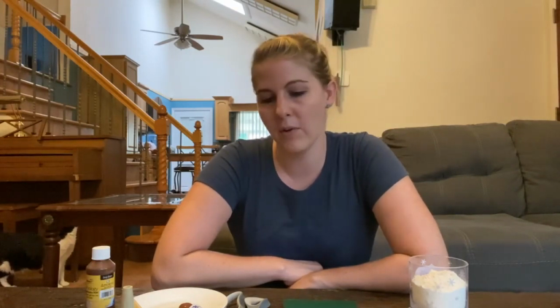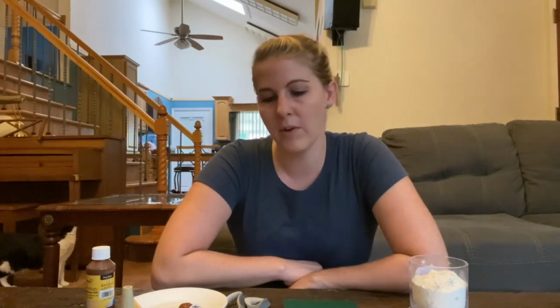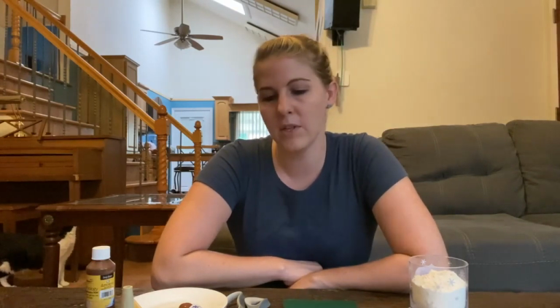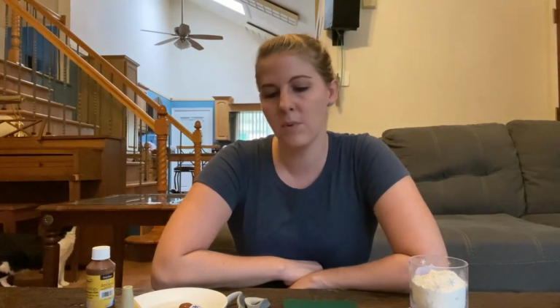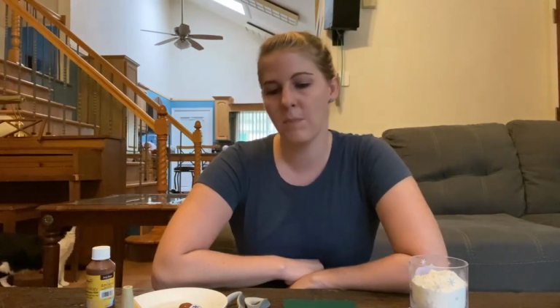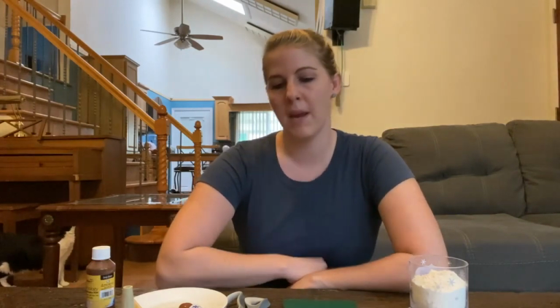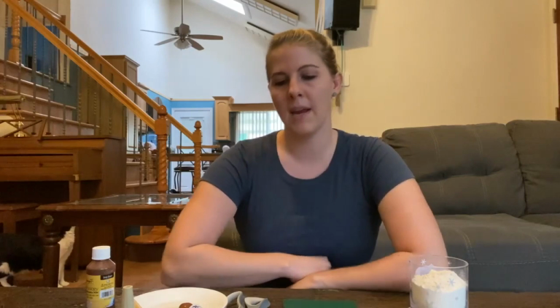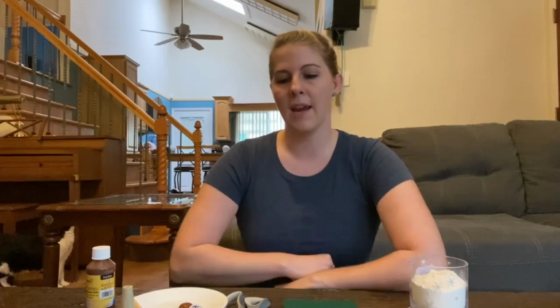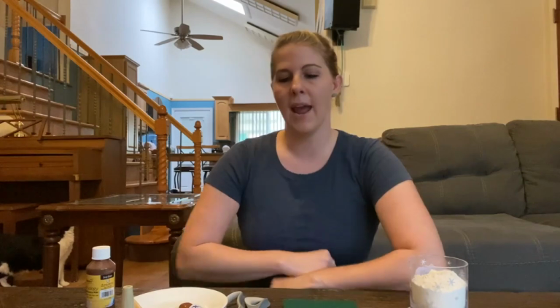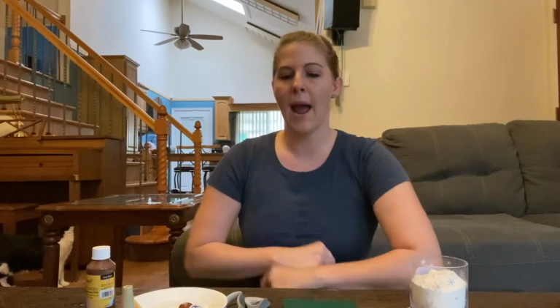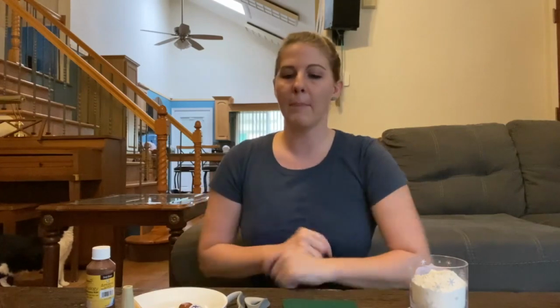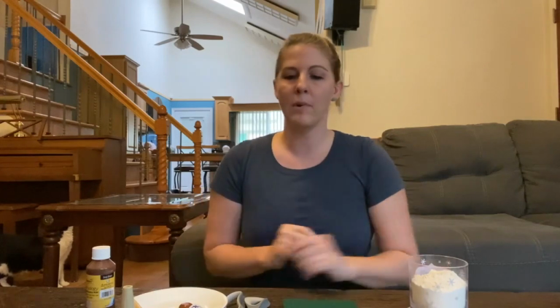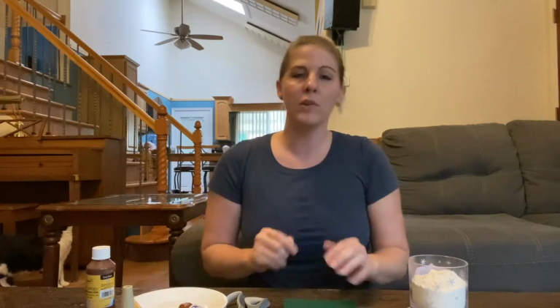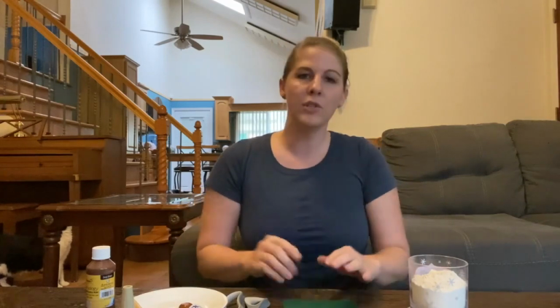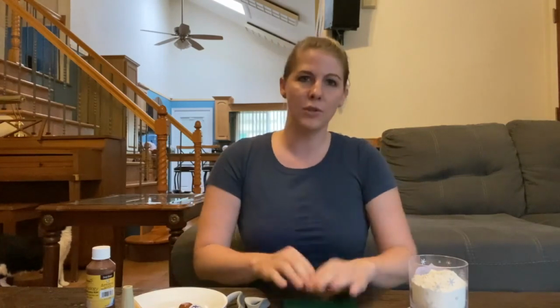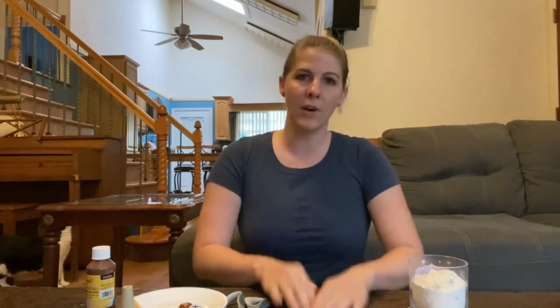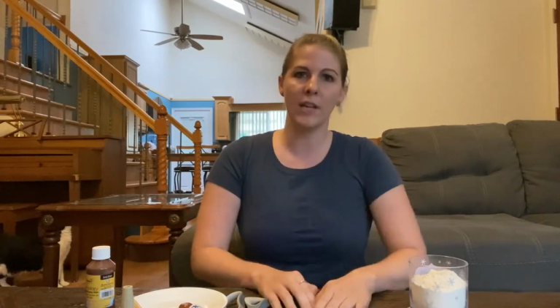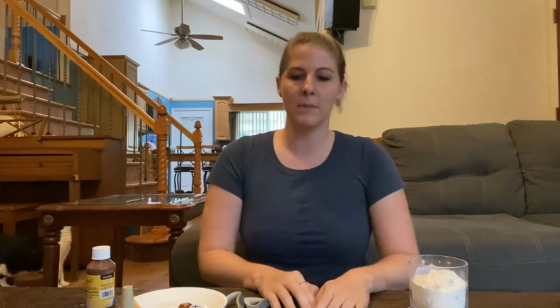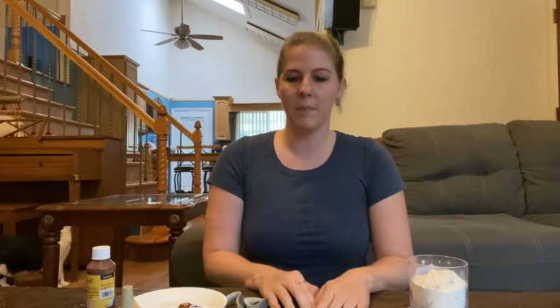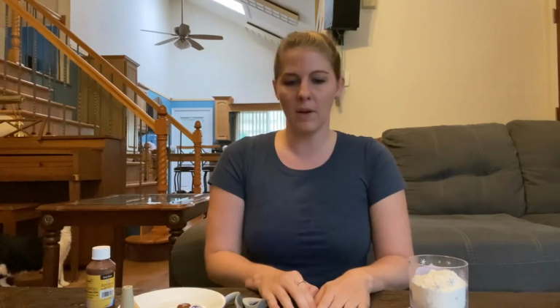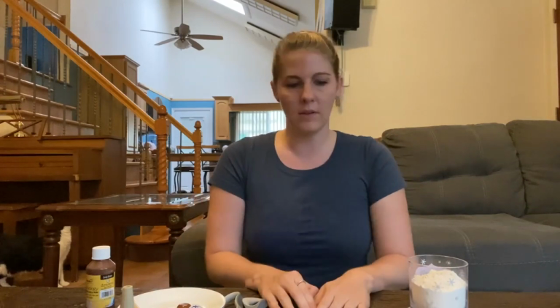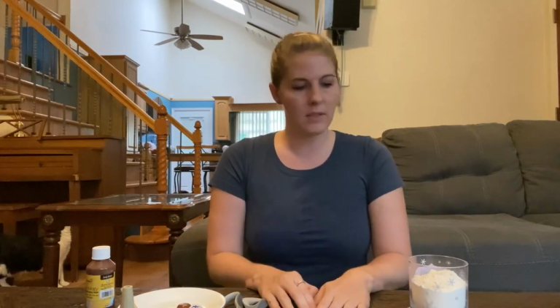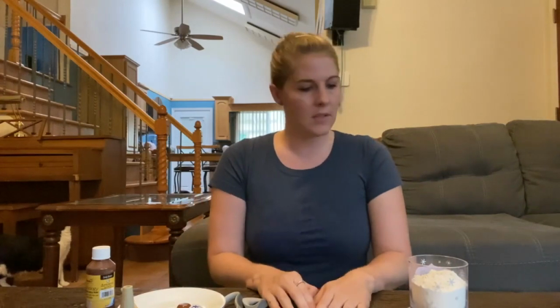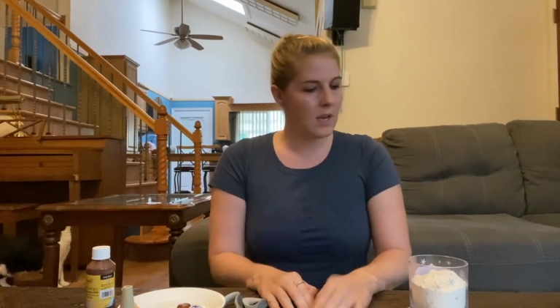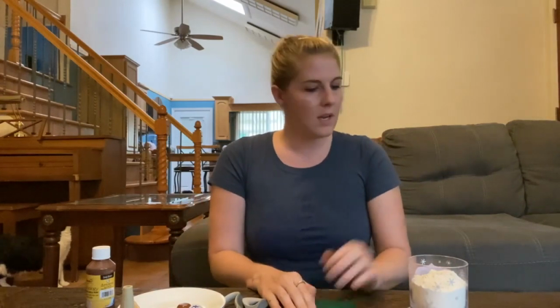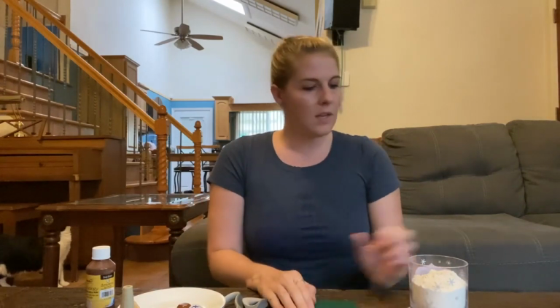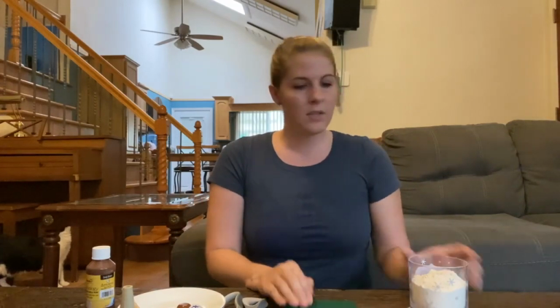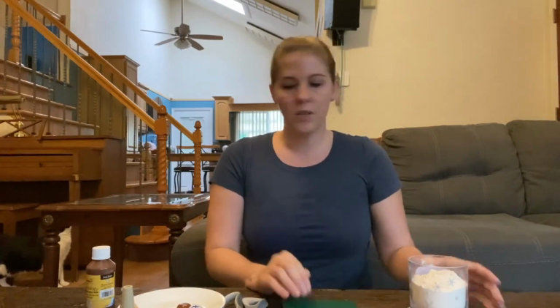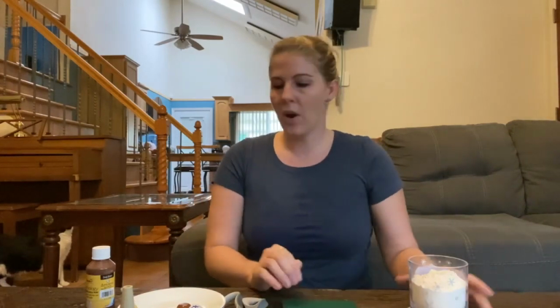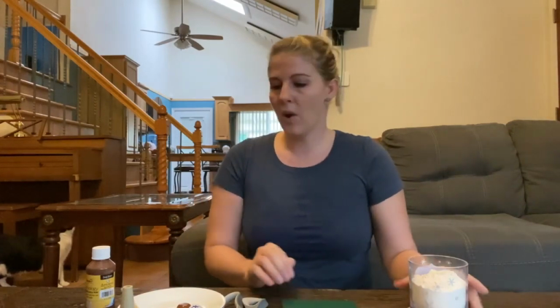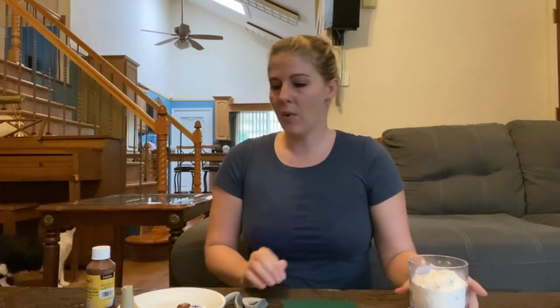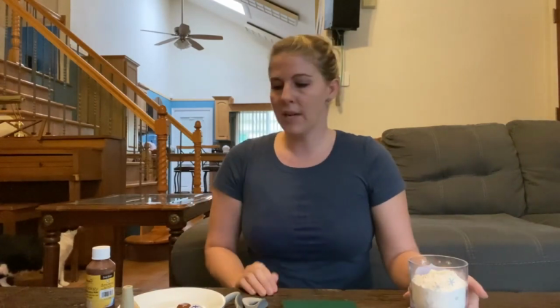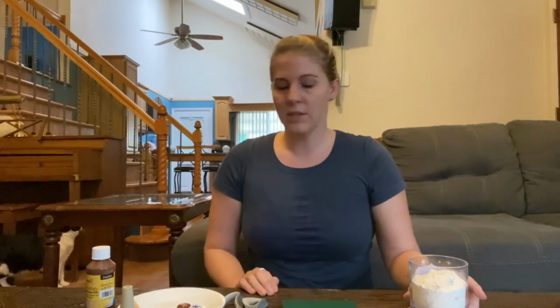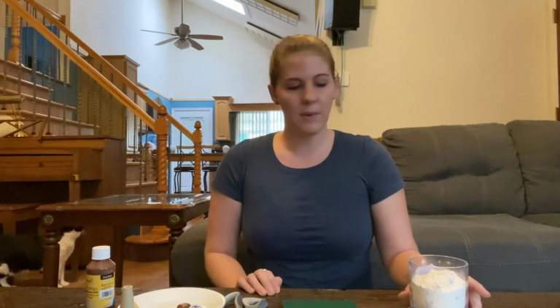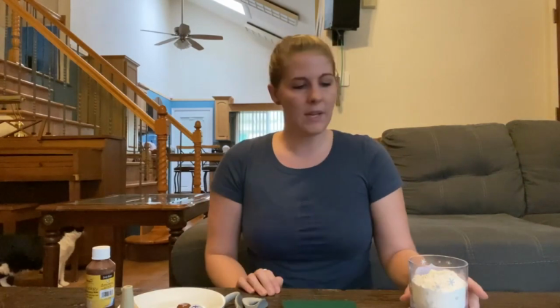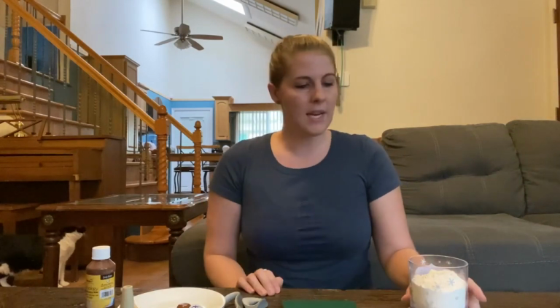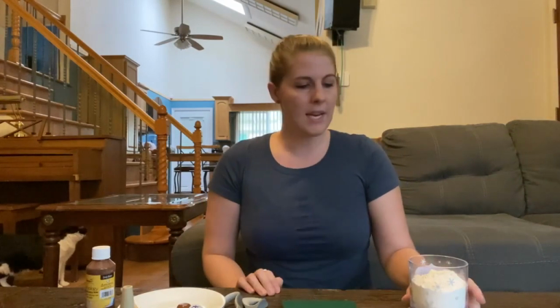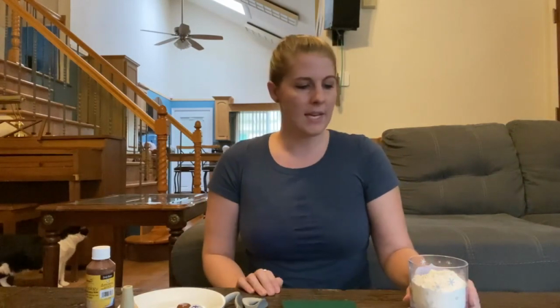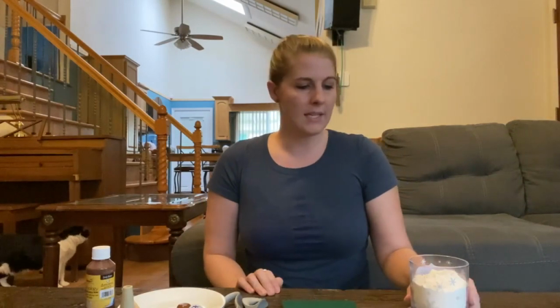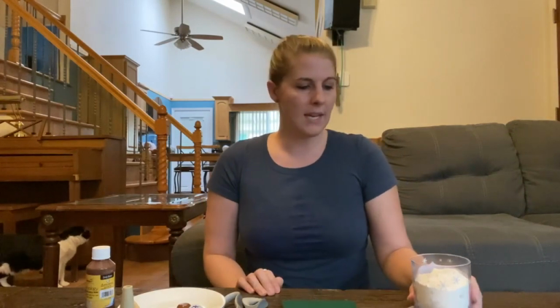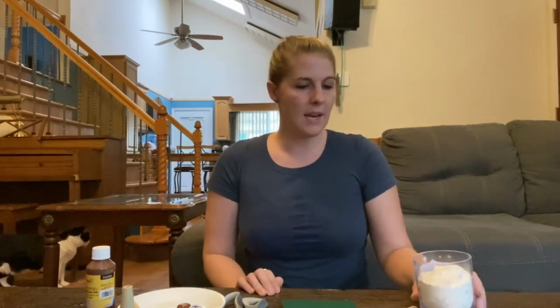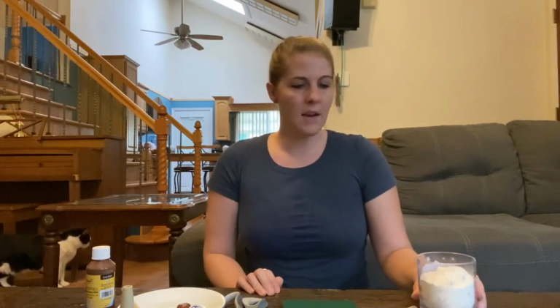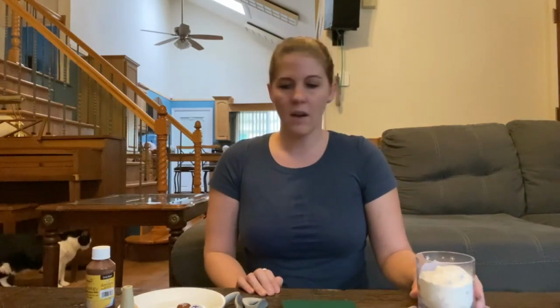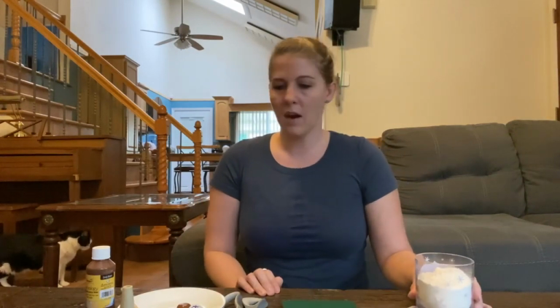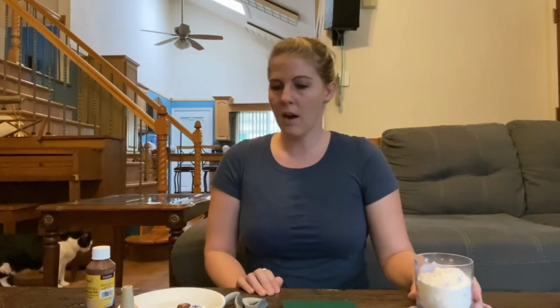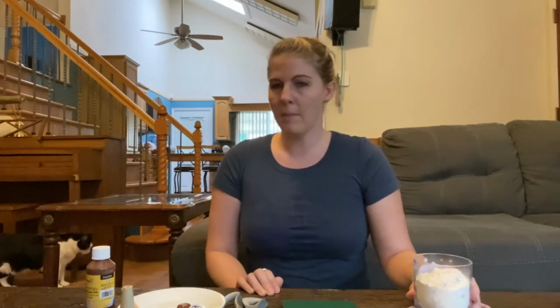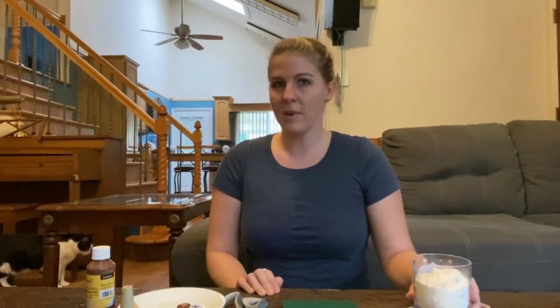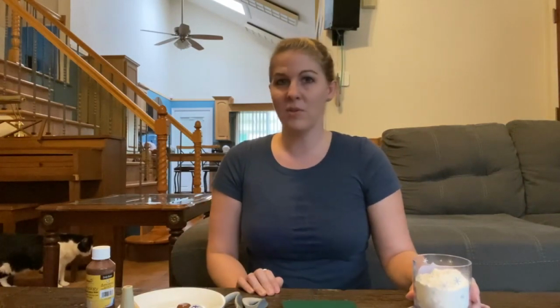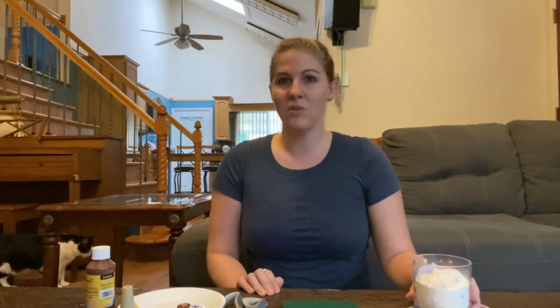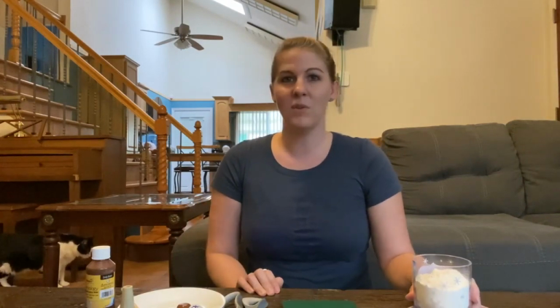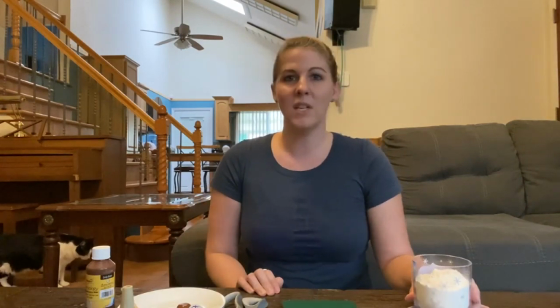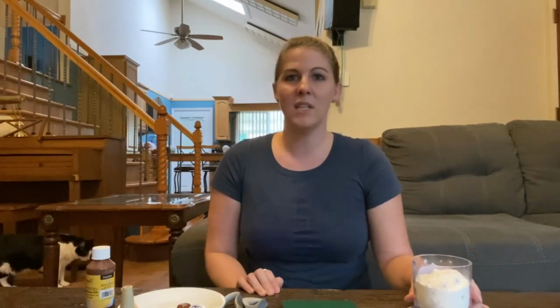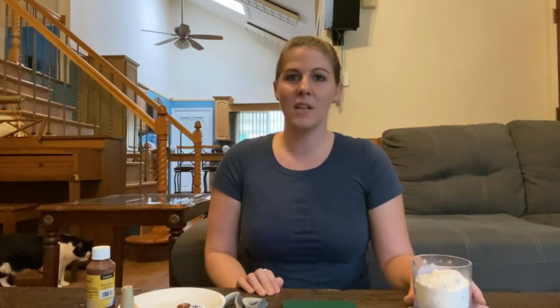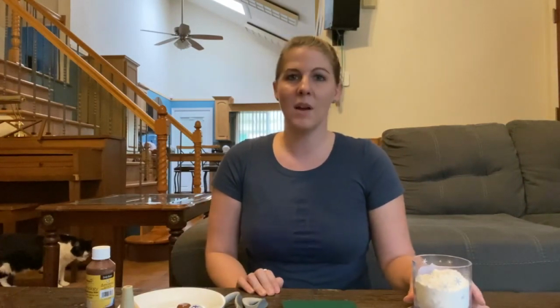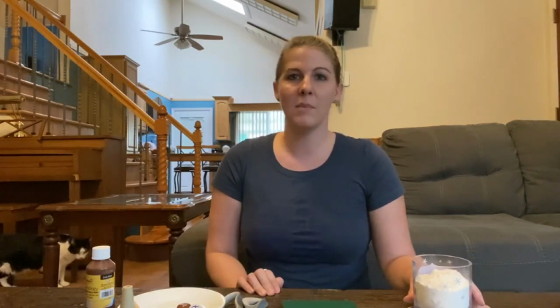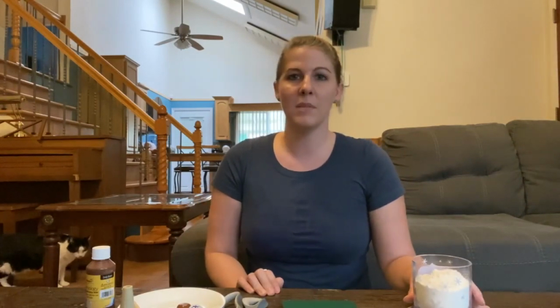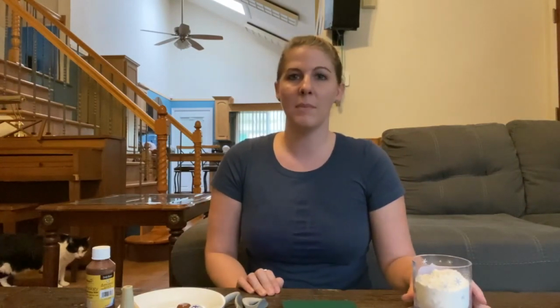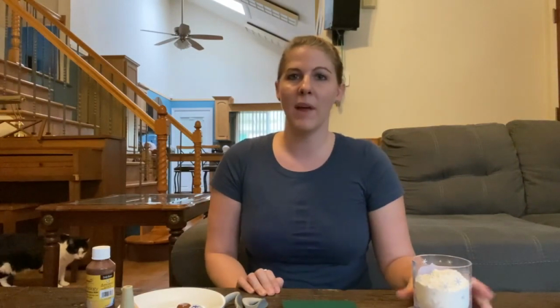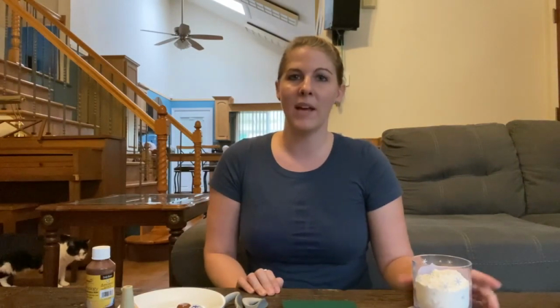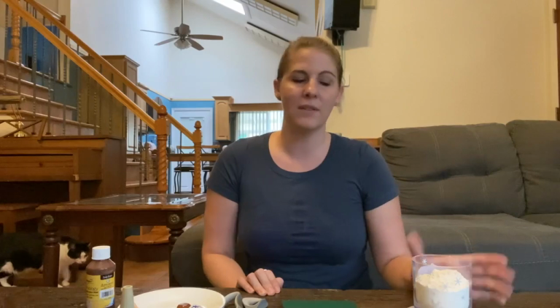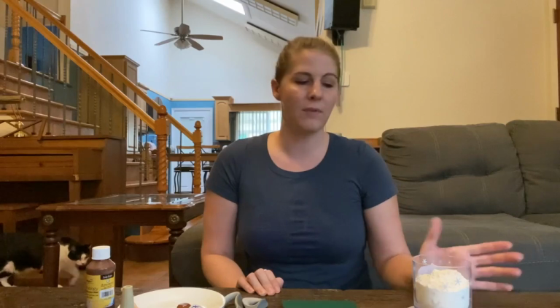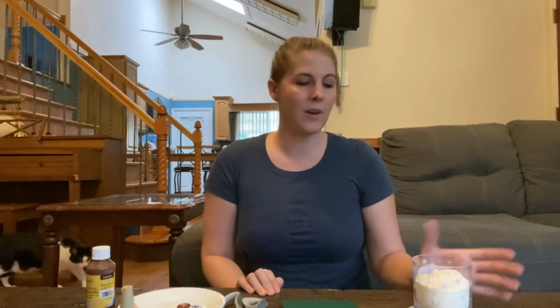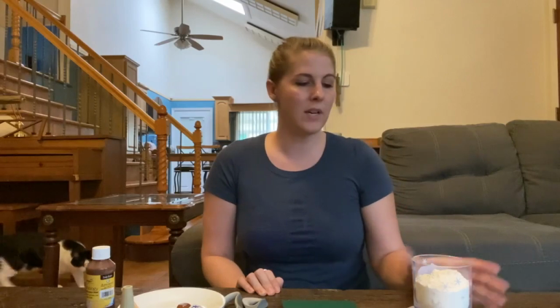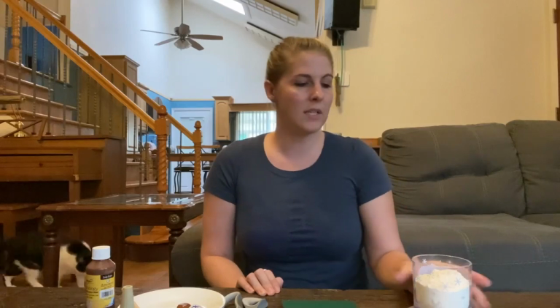We're going to make apple stress balls. It's really easy but you do need some supplies for it.